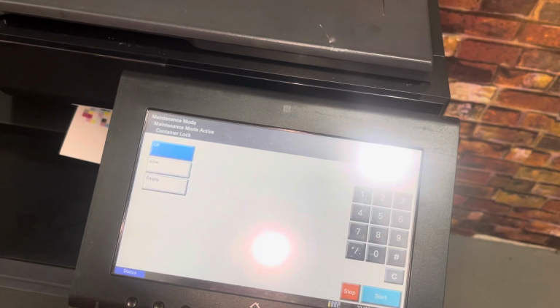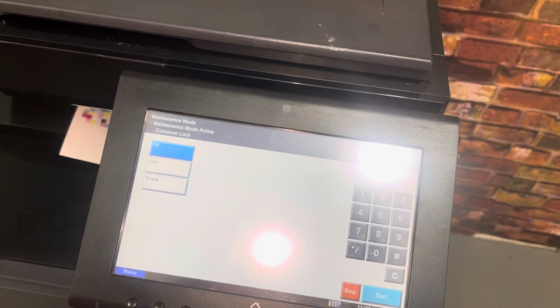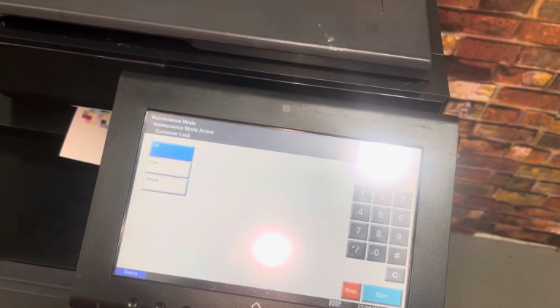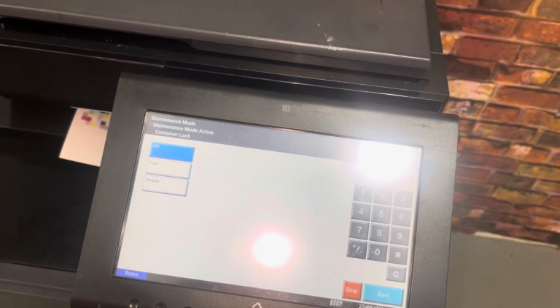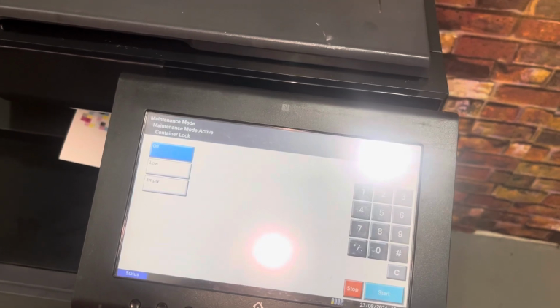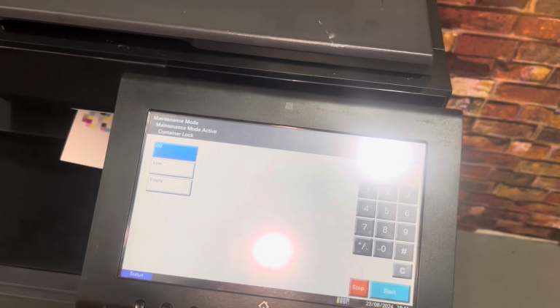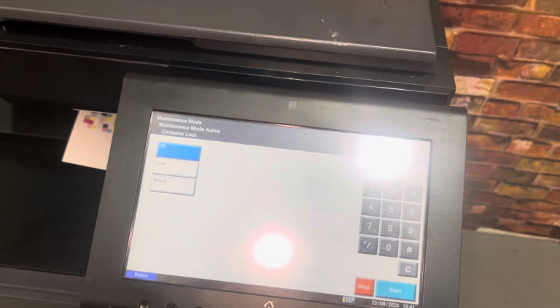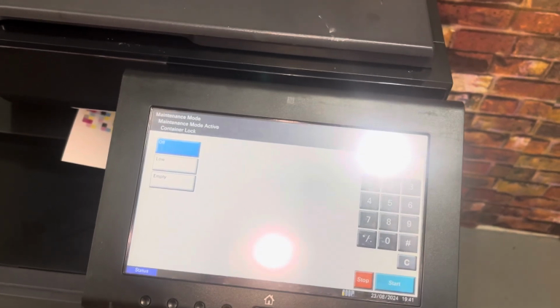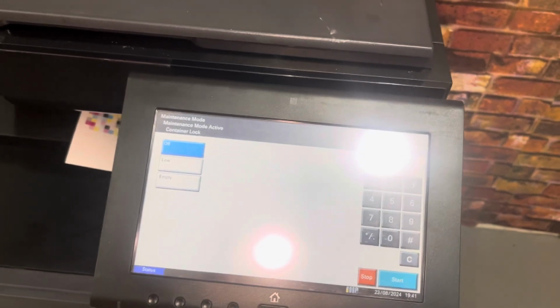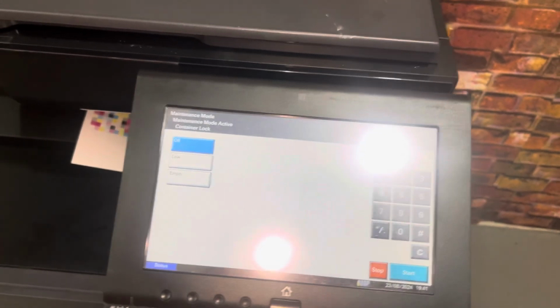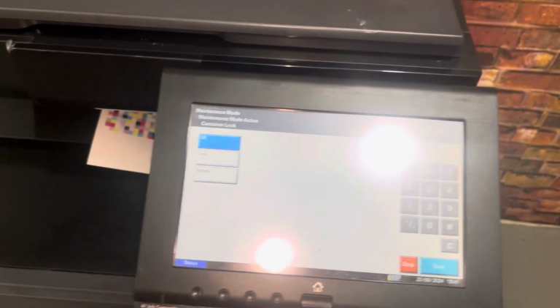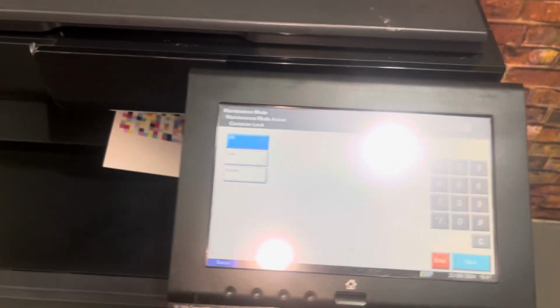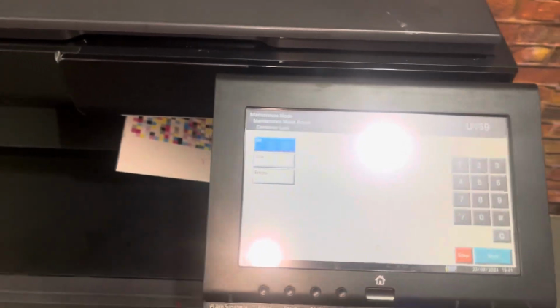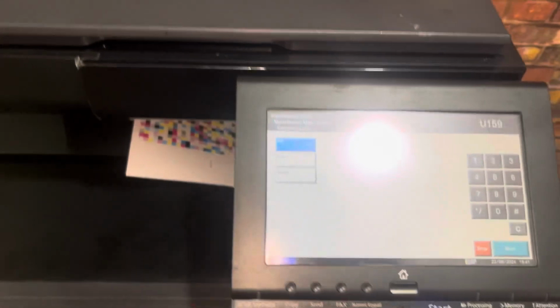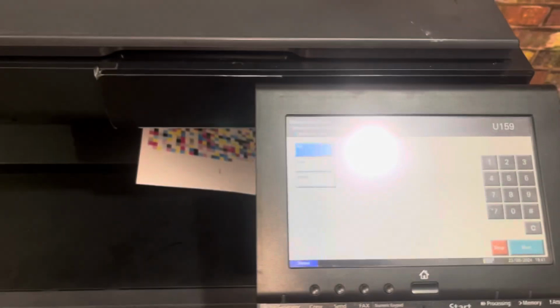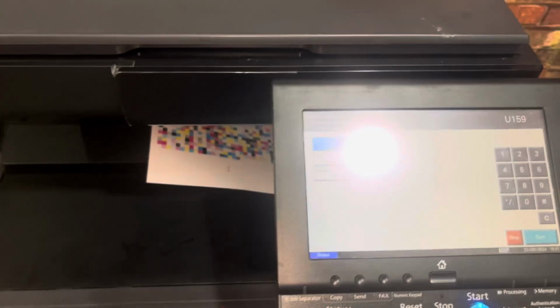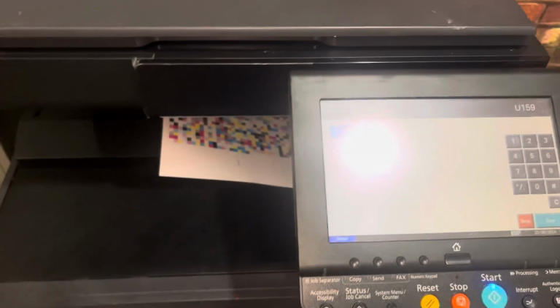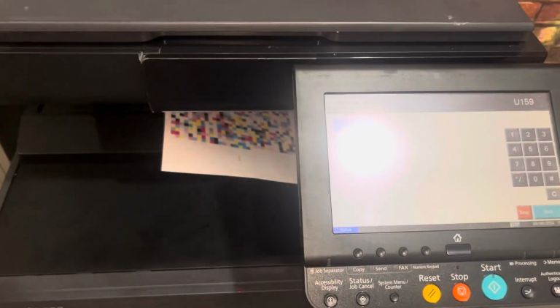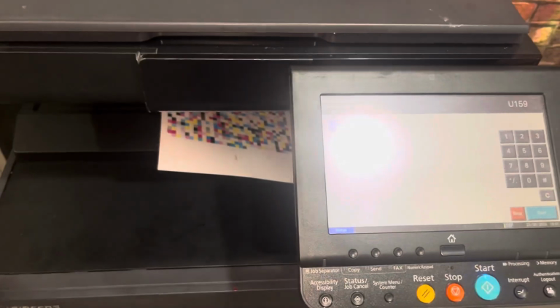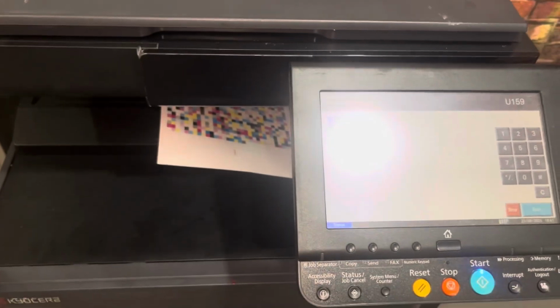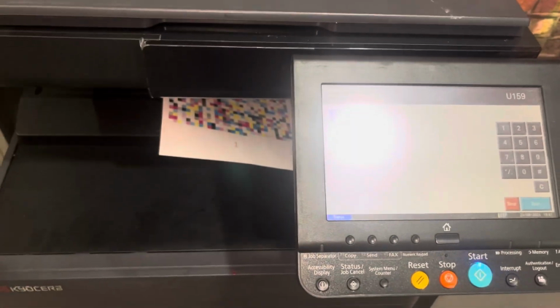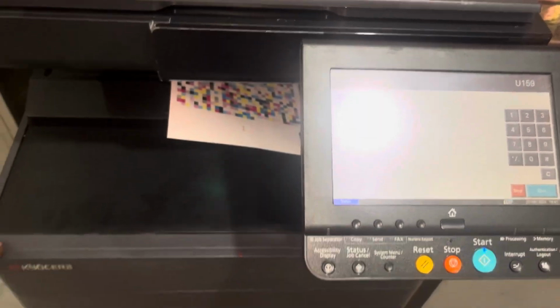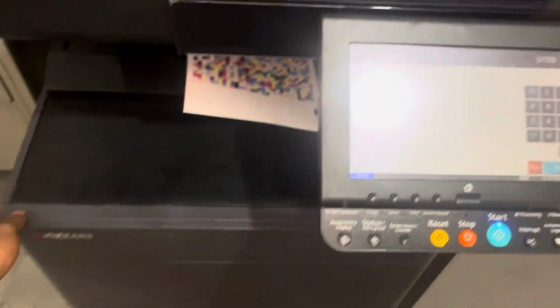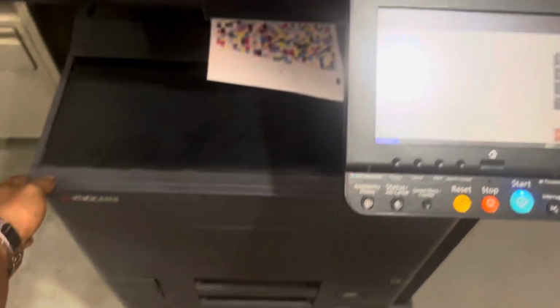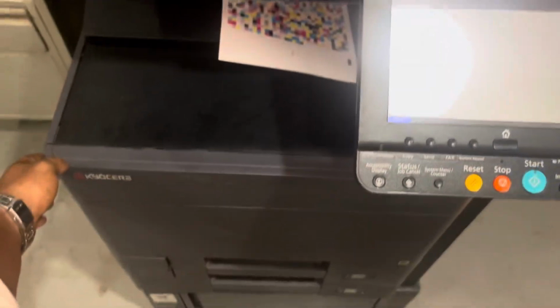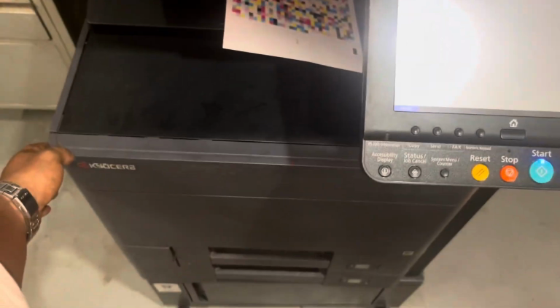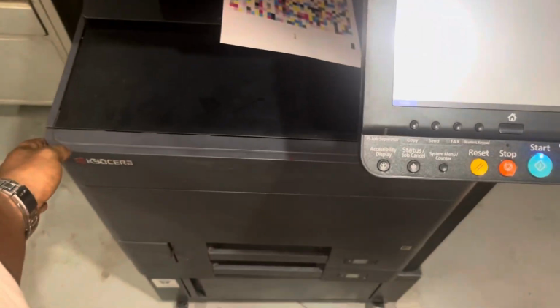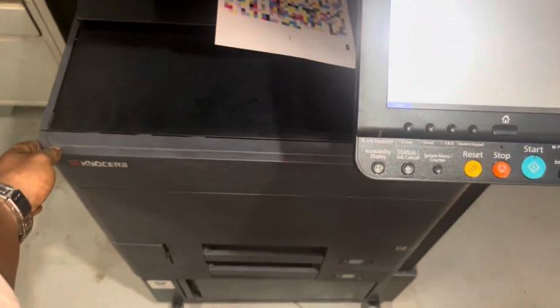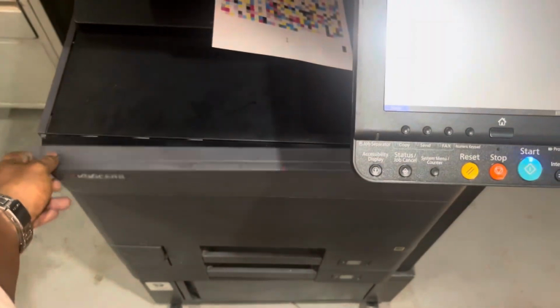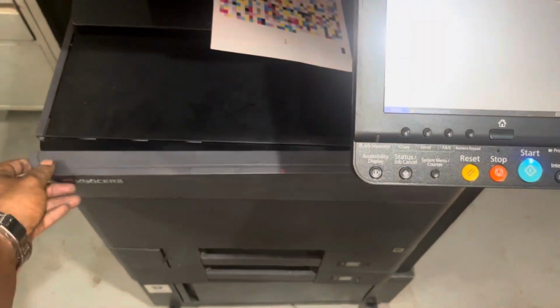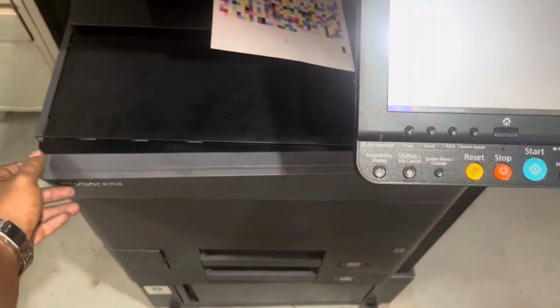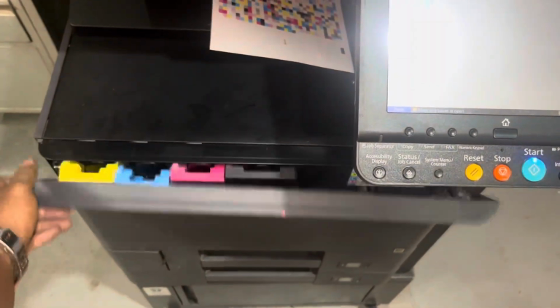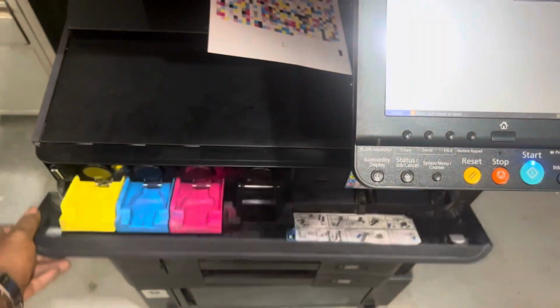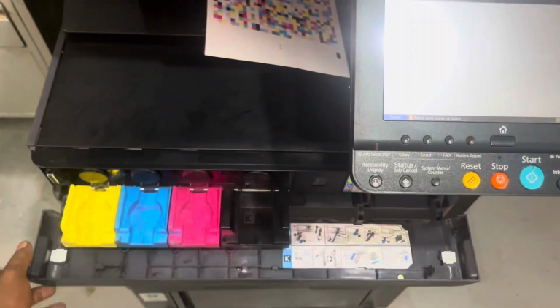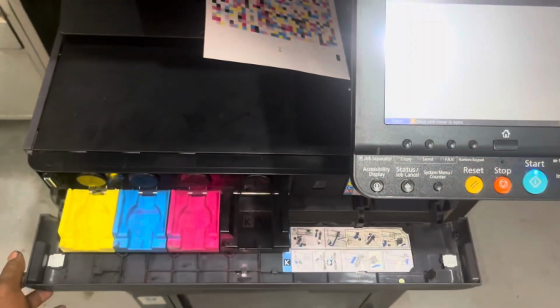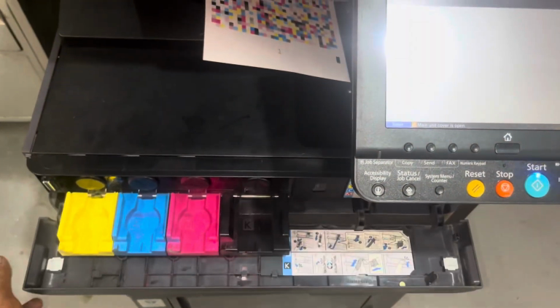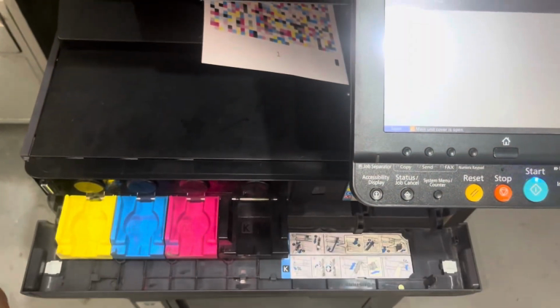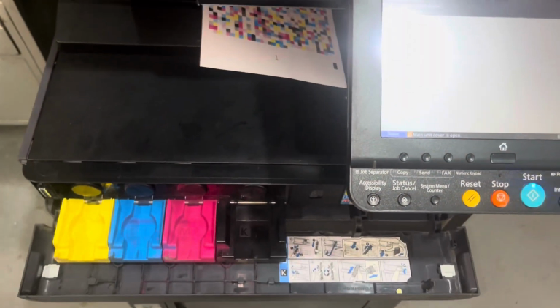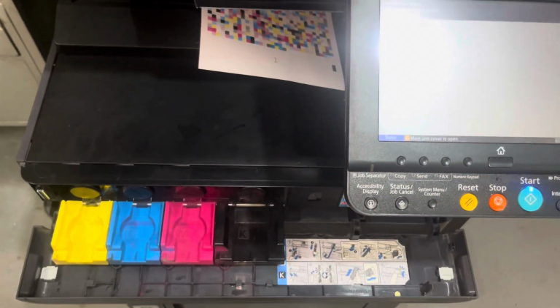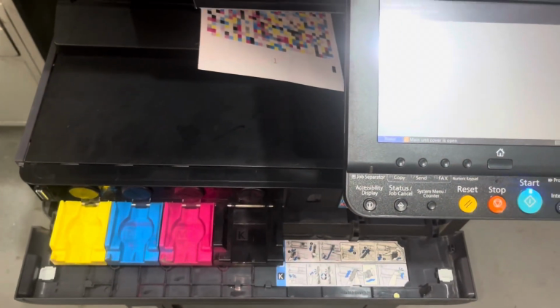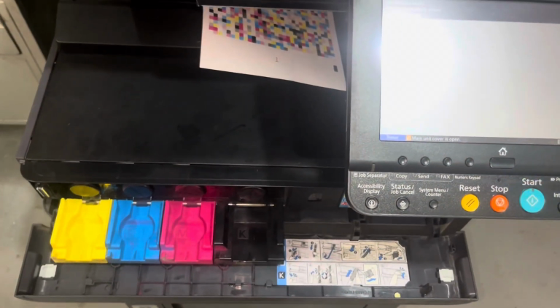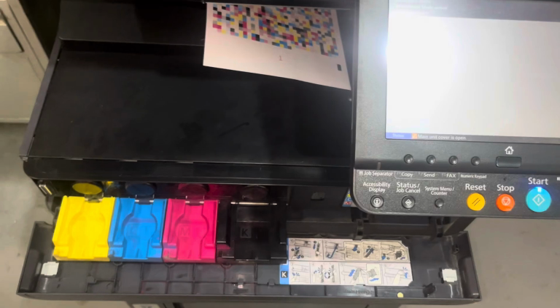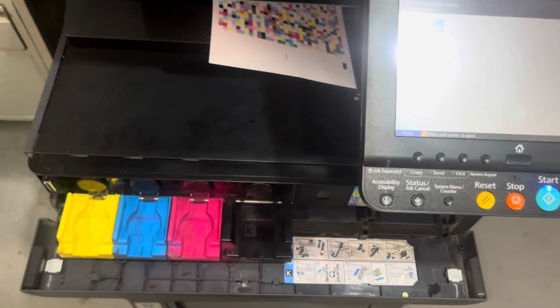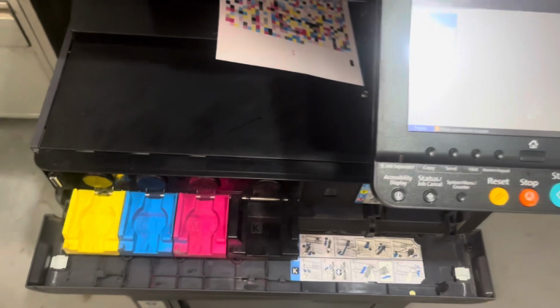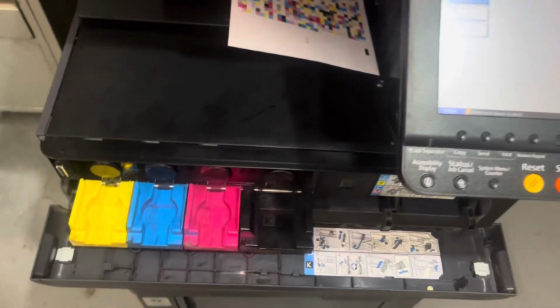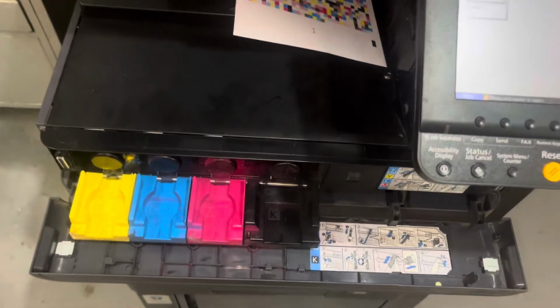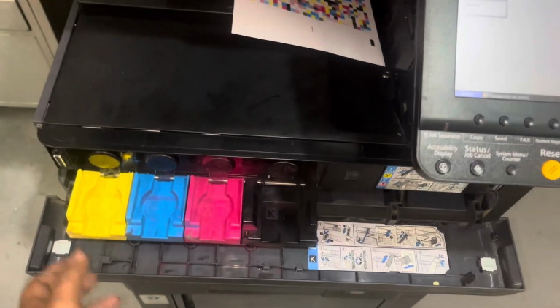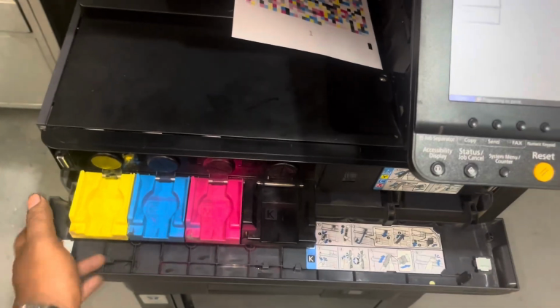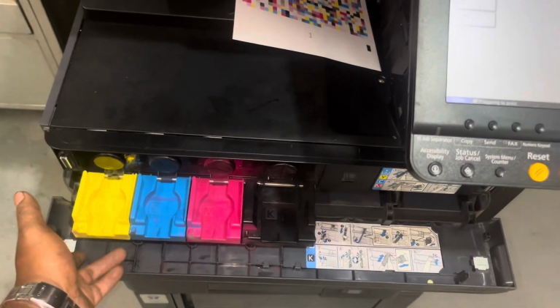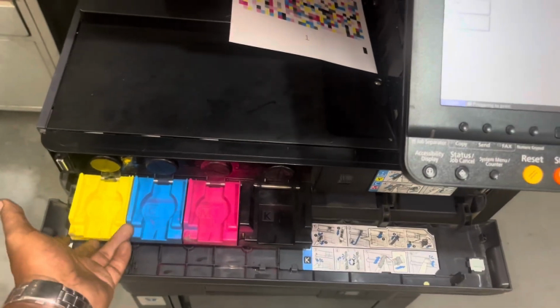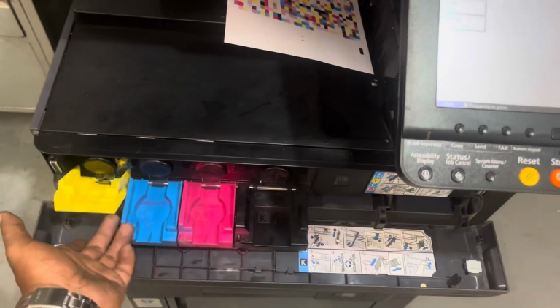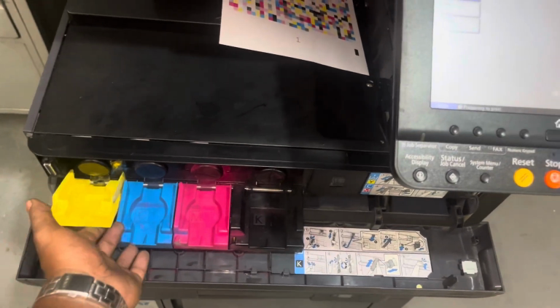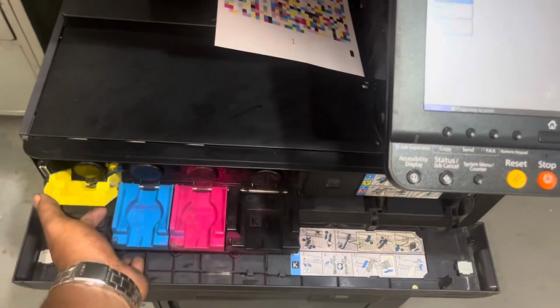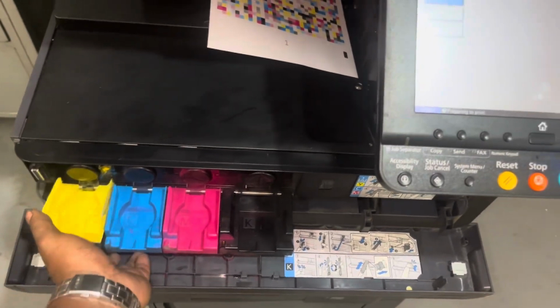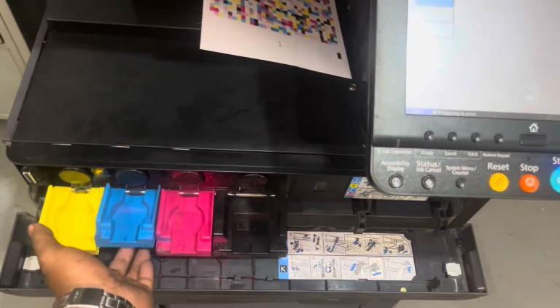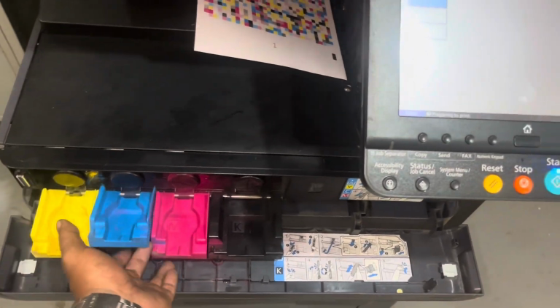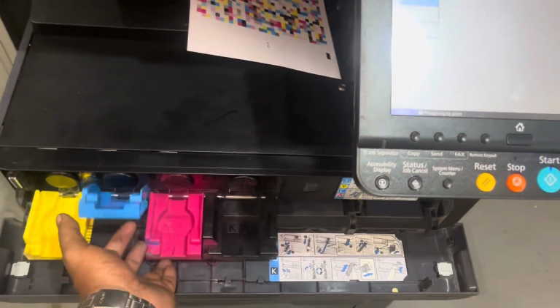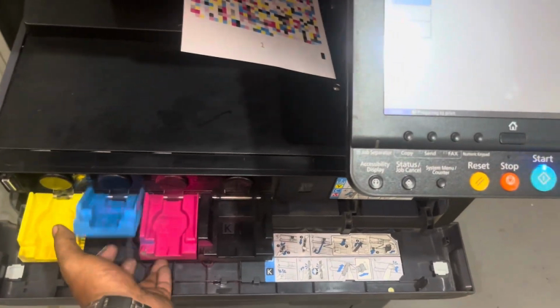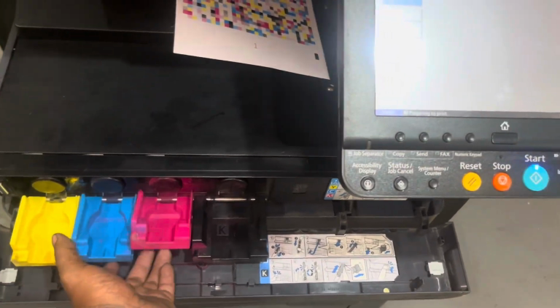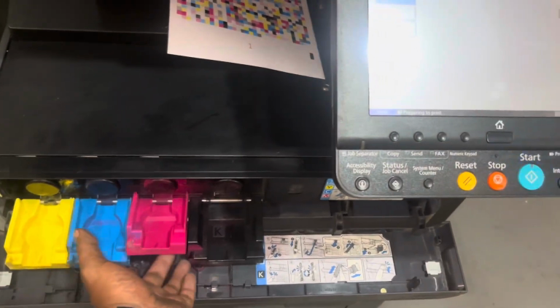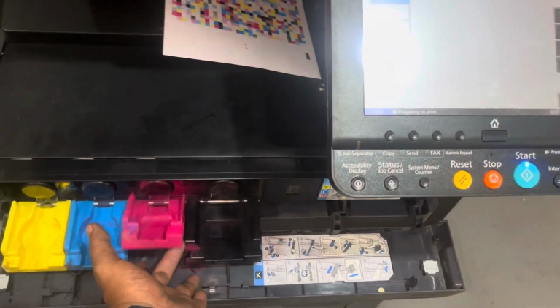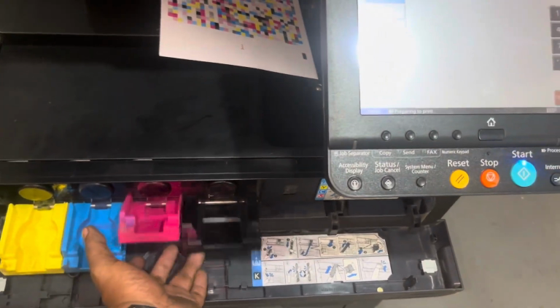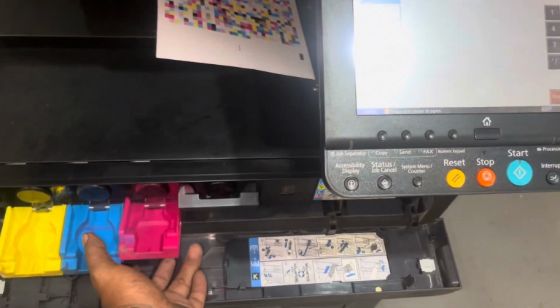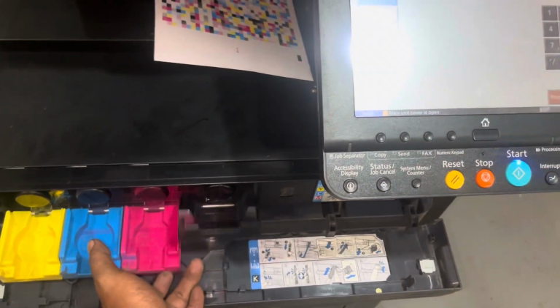If it is open, we will have the Toner Container. Now we will have to get the Toner Container. Let's try it.